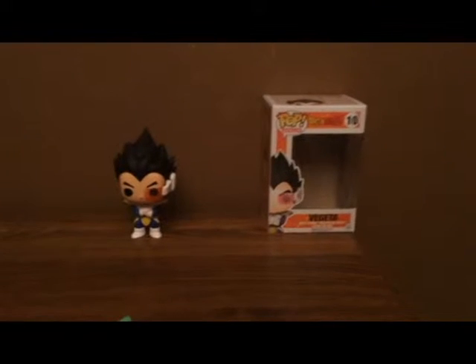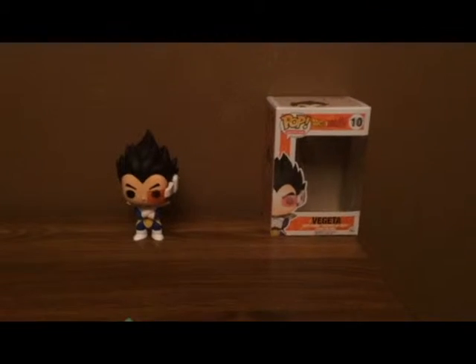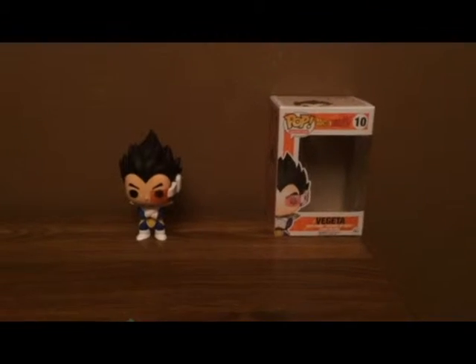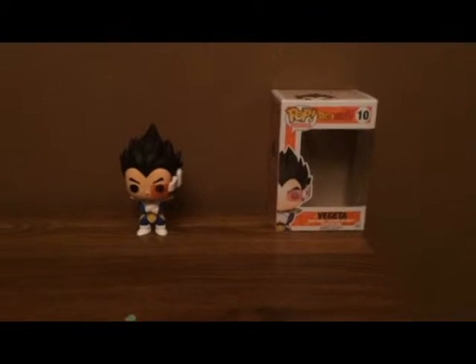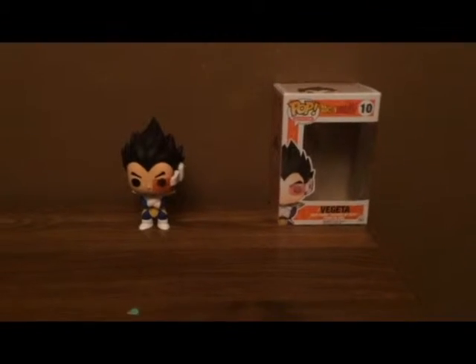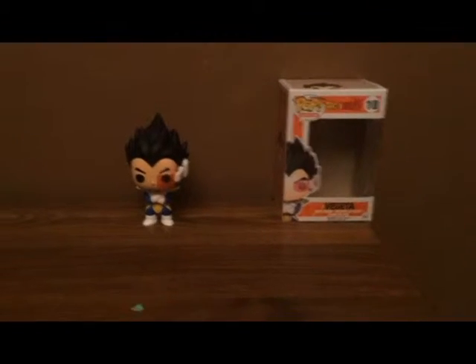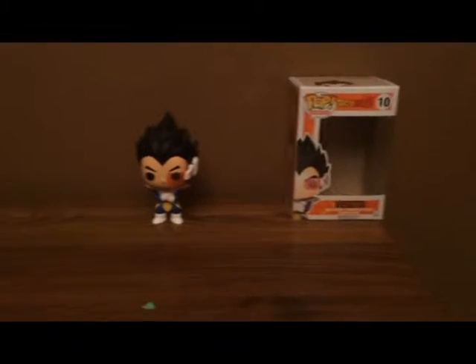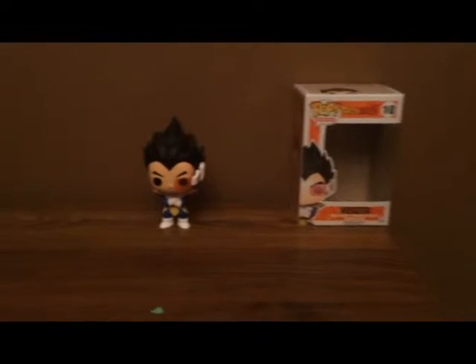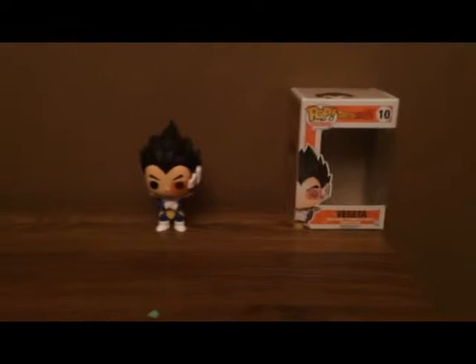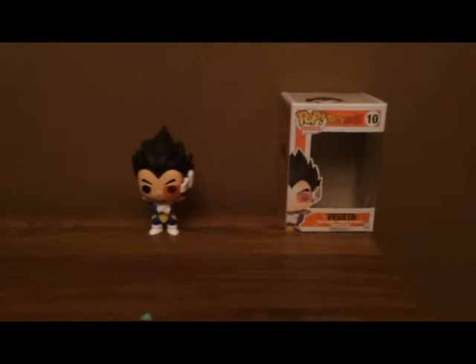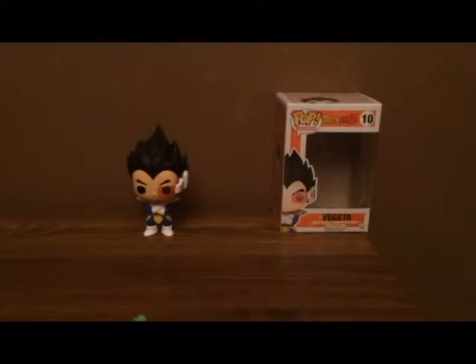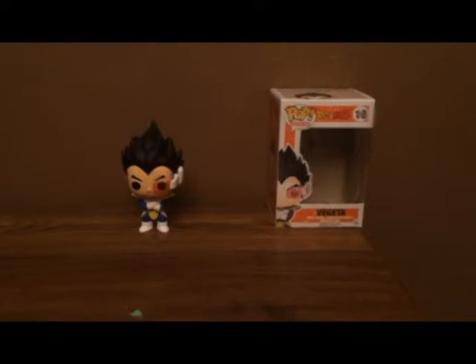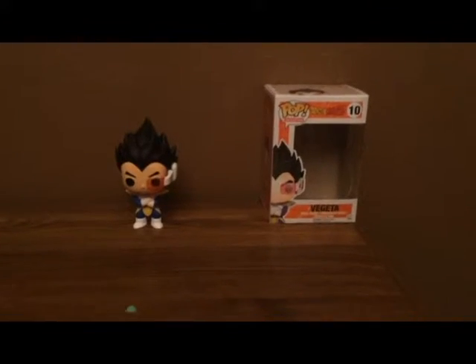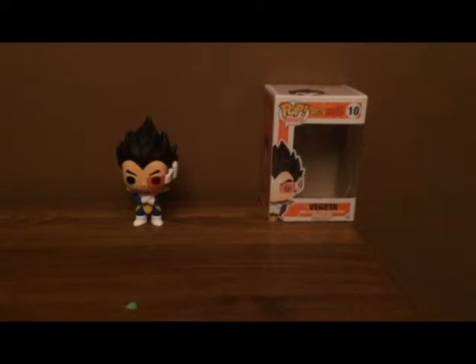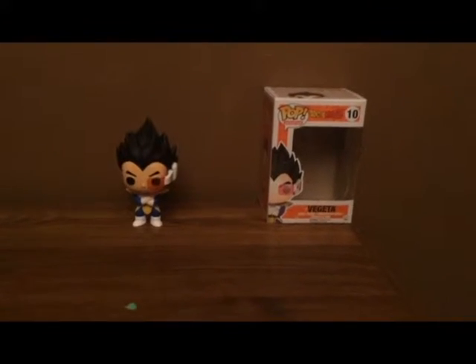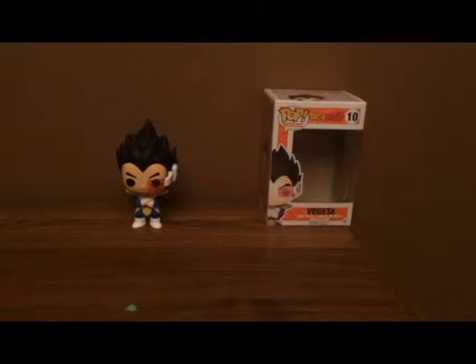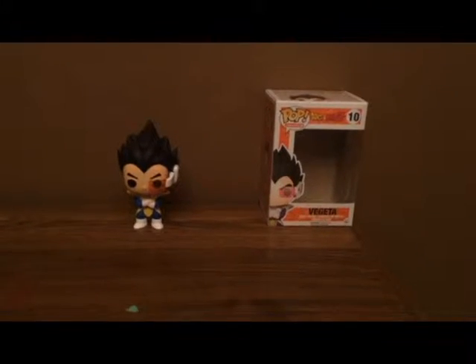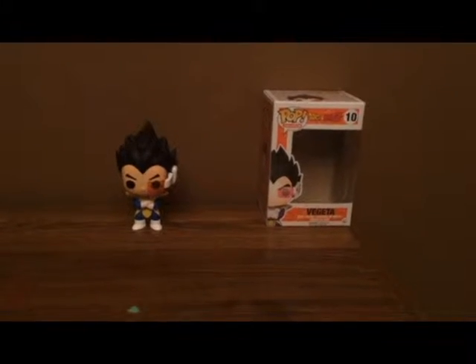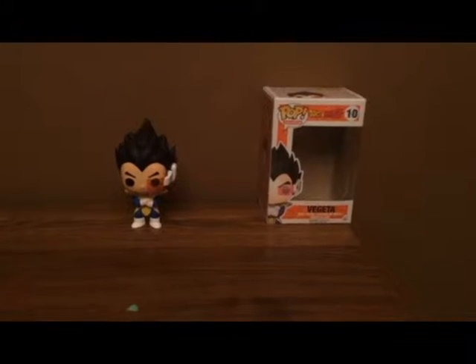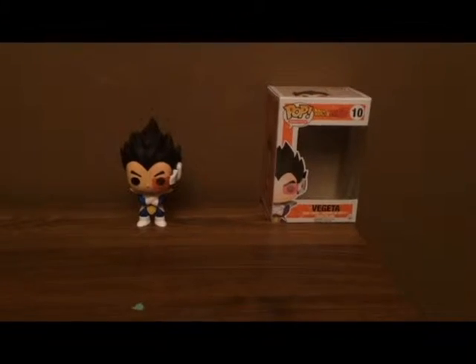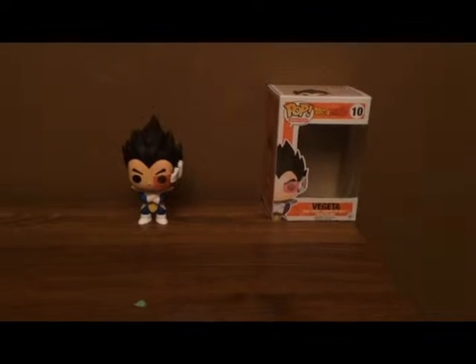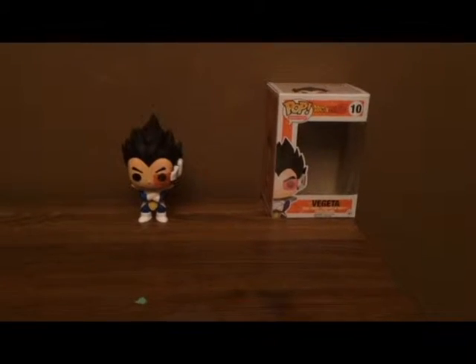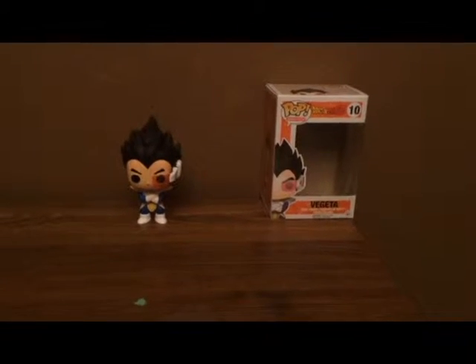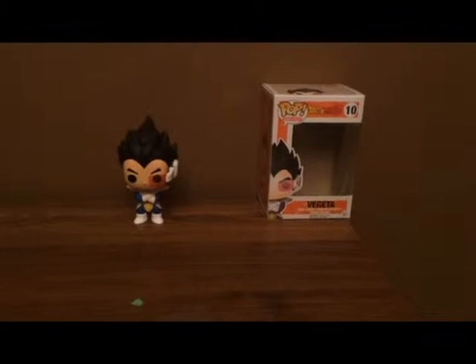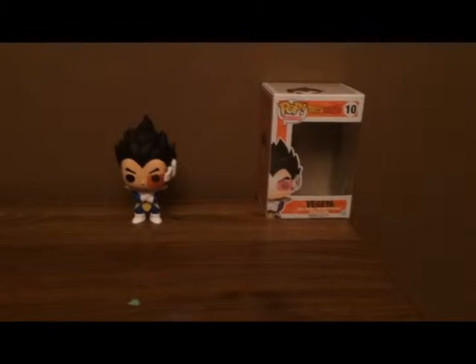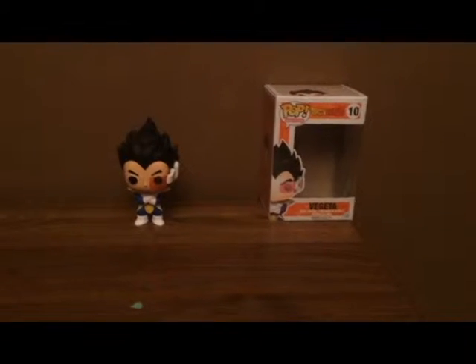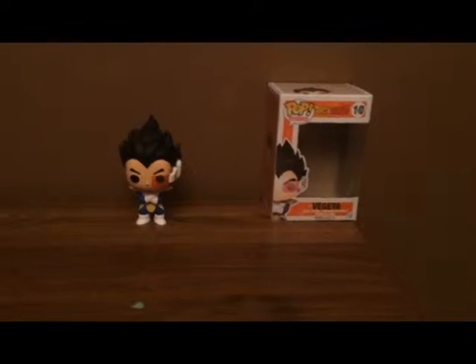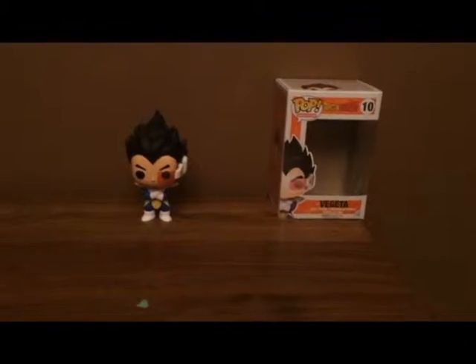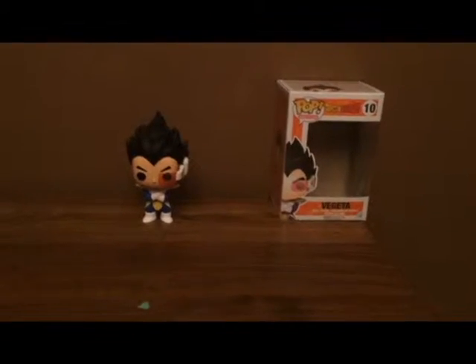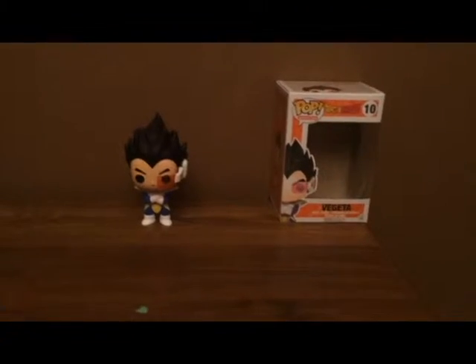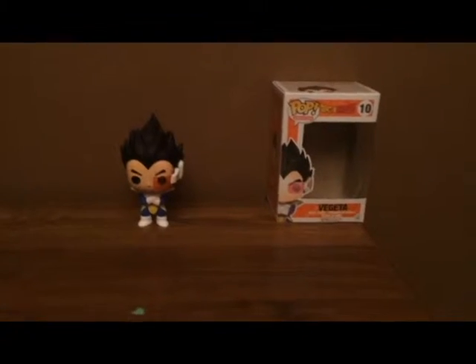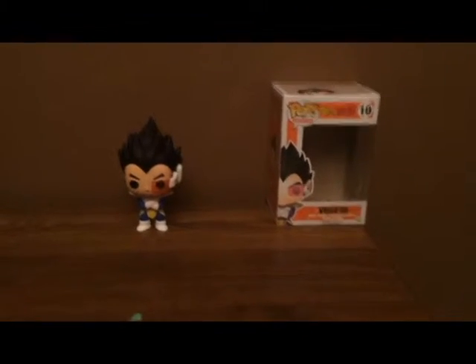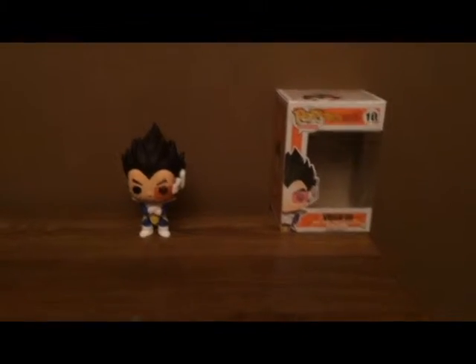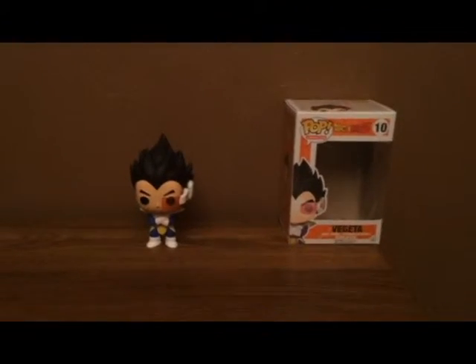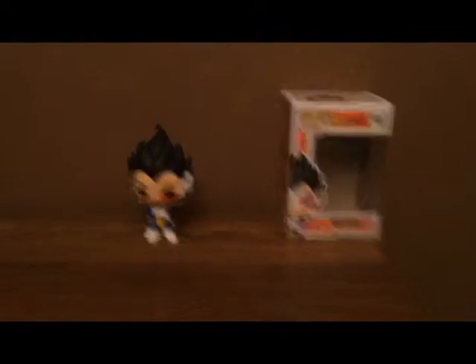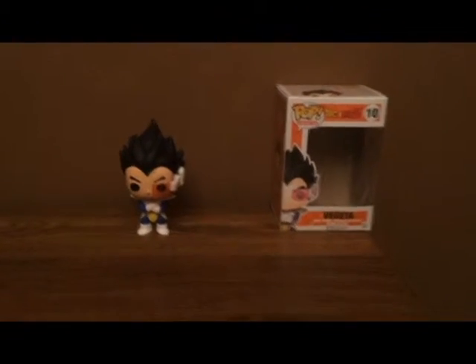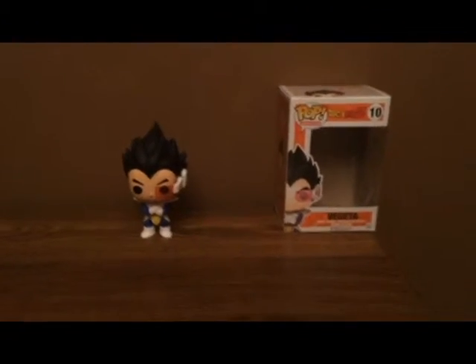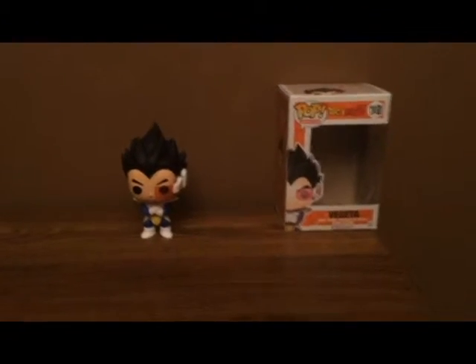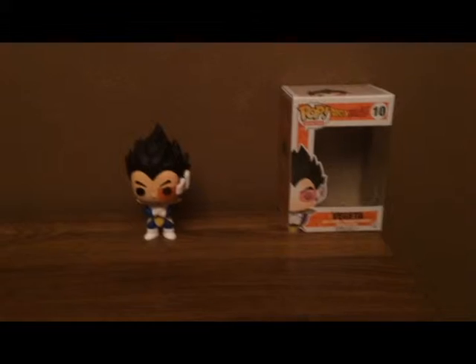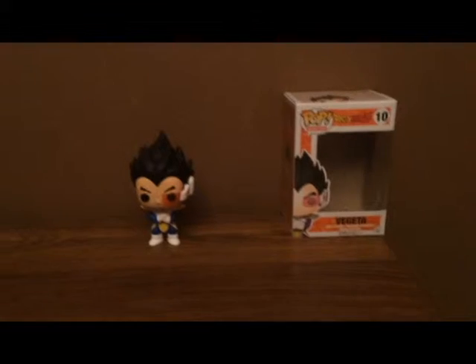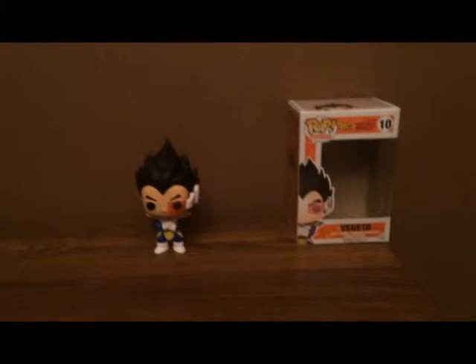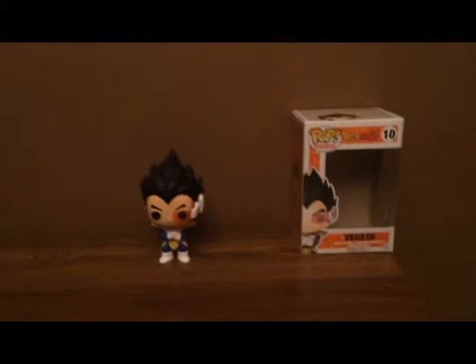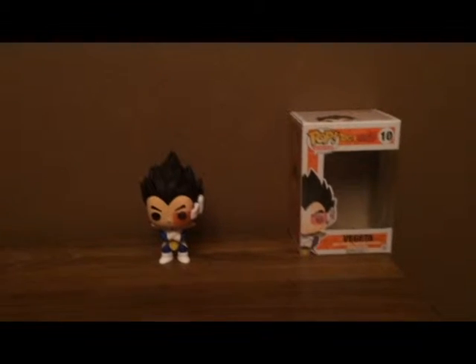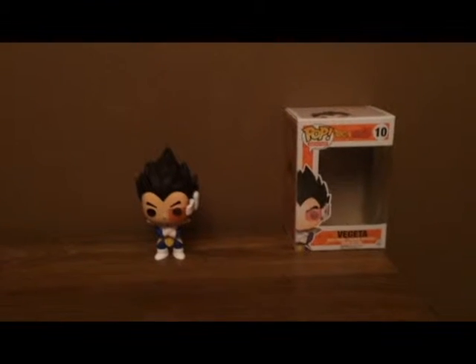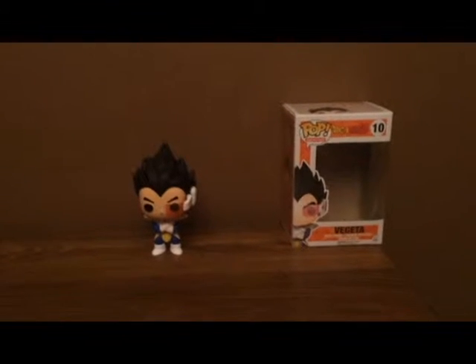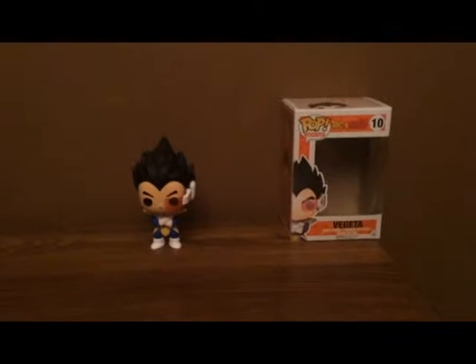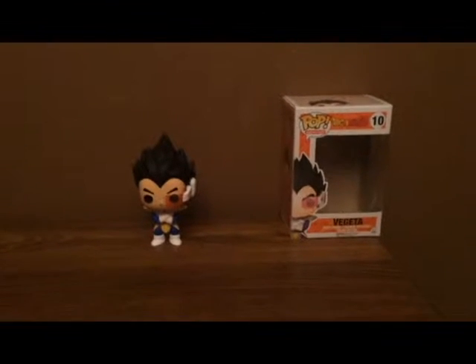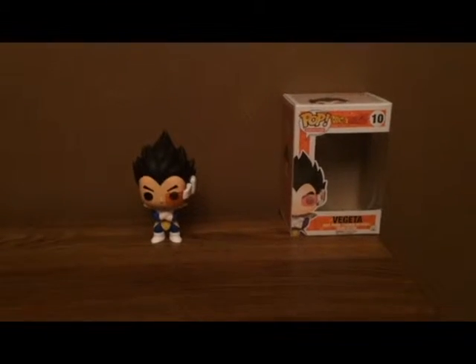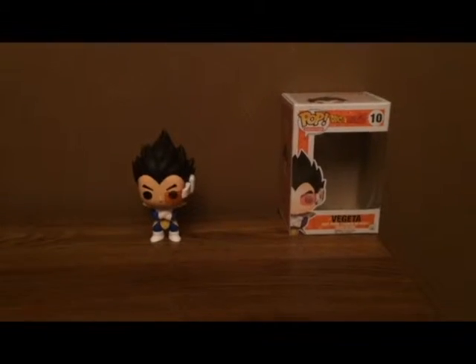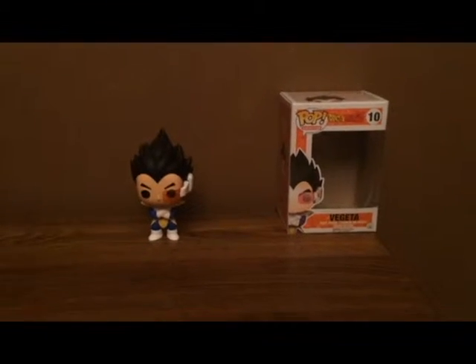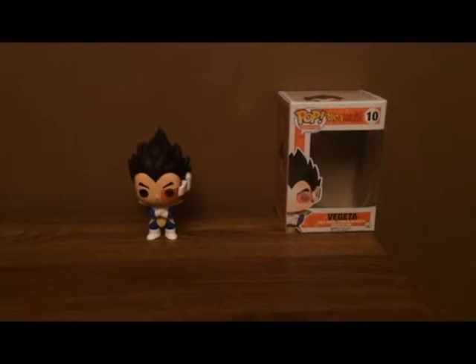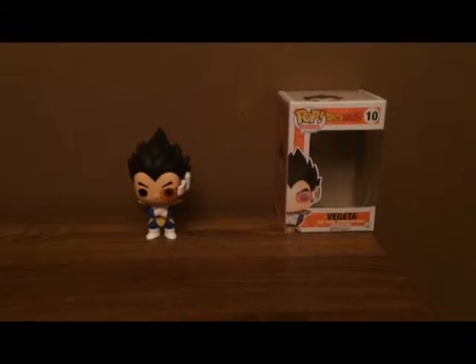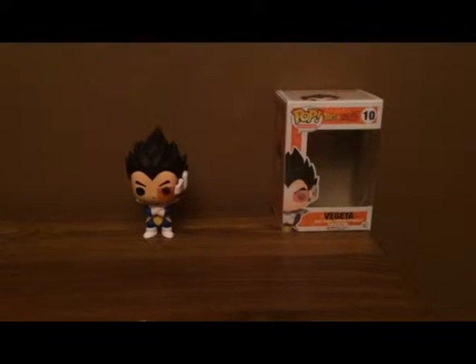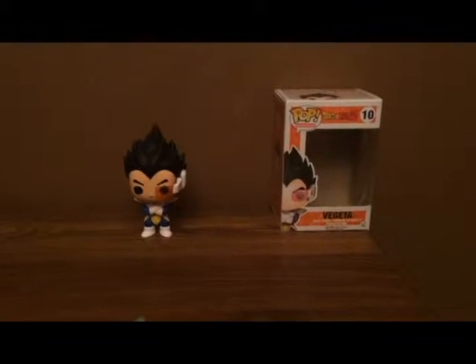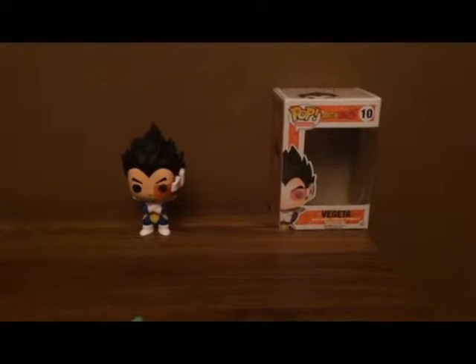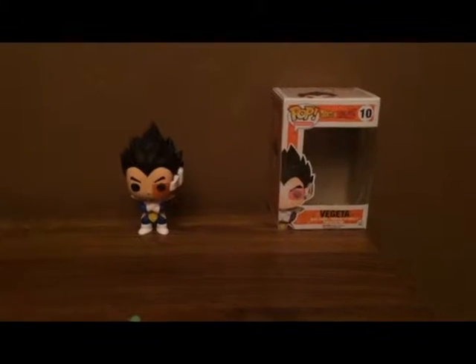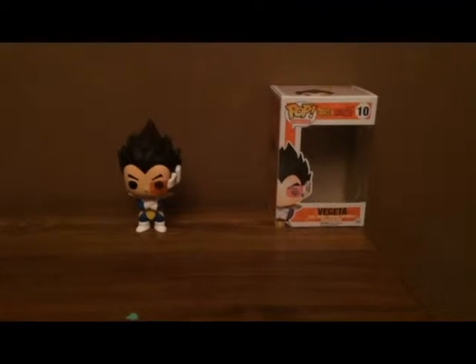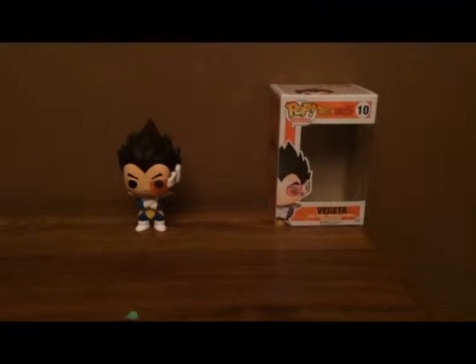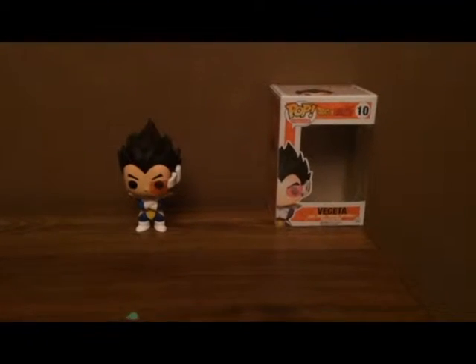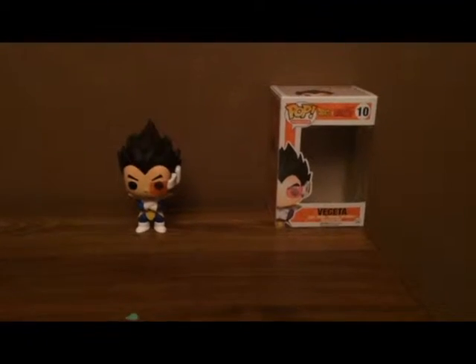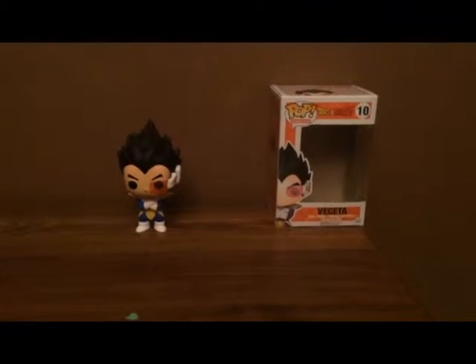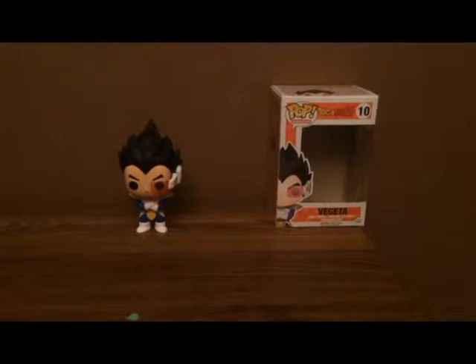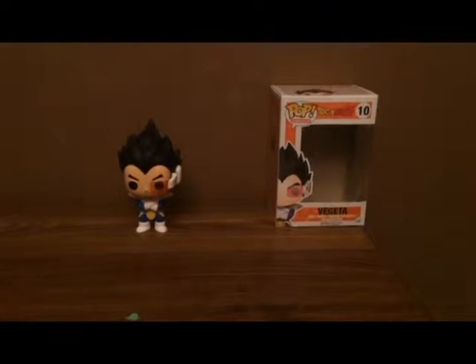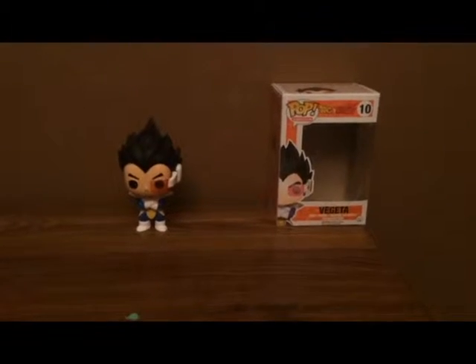What's up YouTube, this is Plastic Soldier 234 and this is my review on the Pop Funko Vegeta.